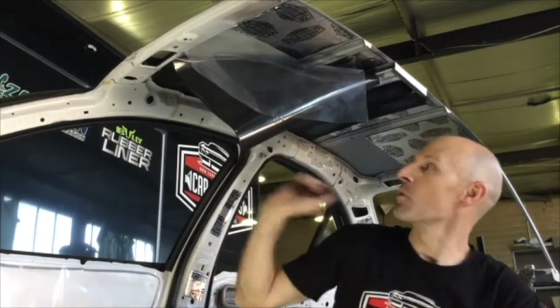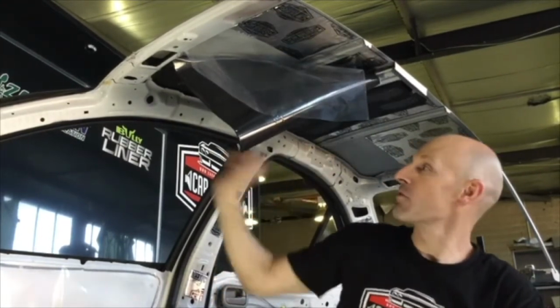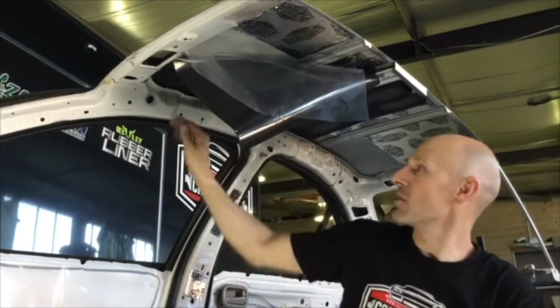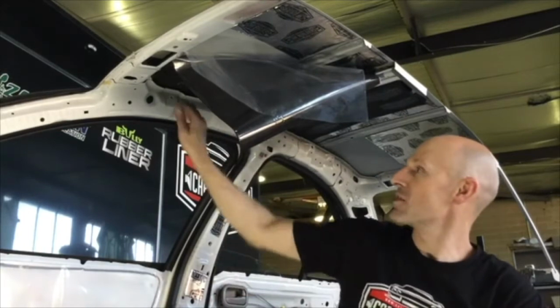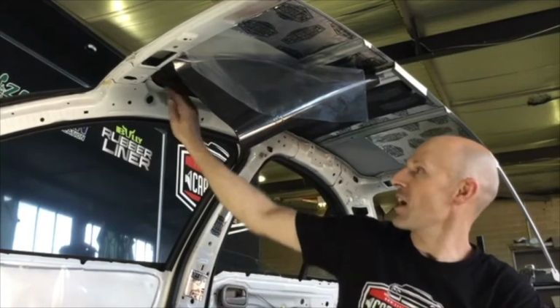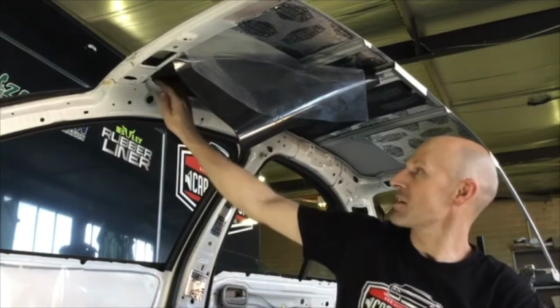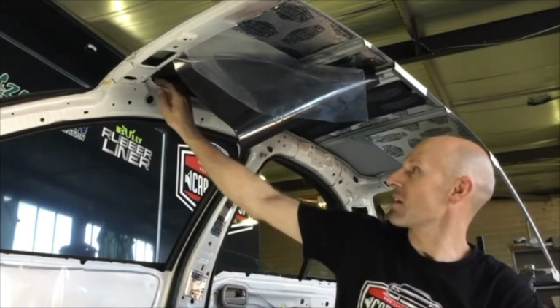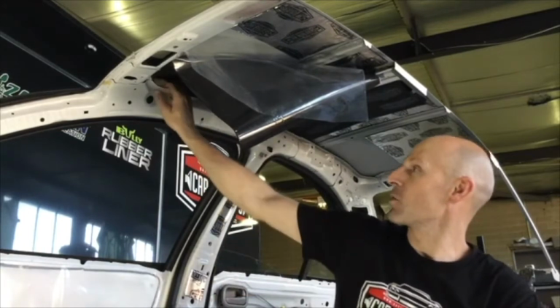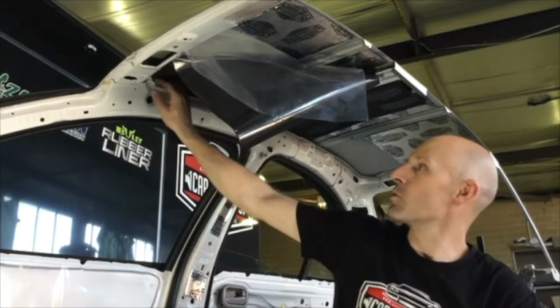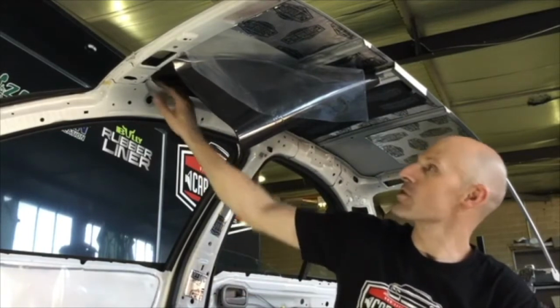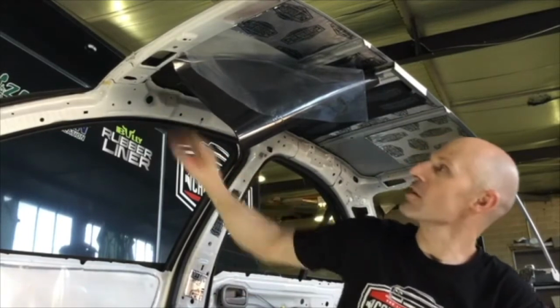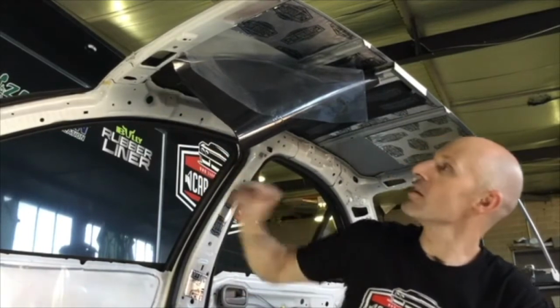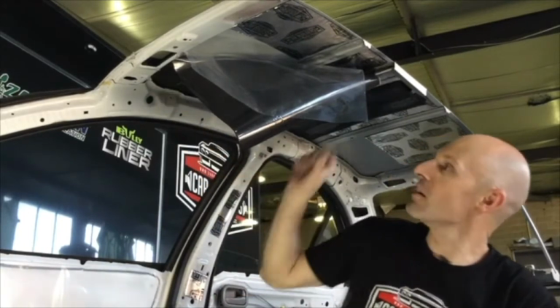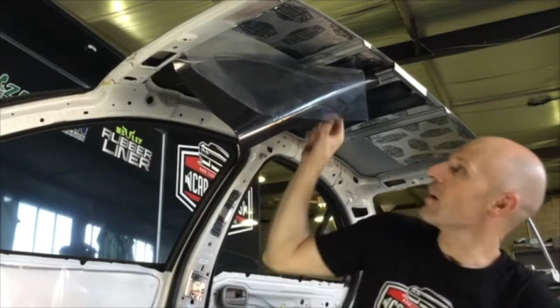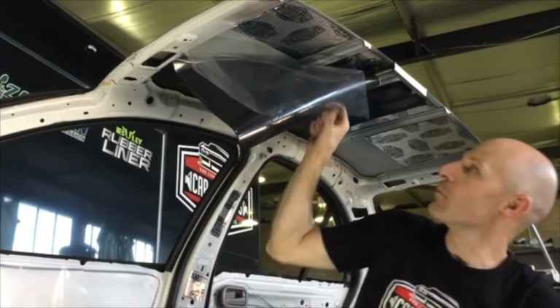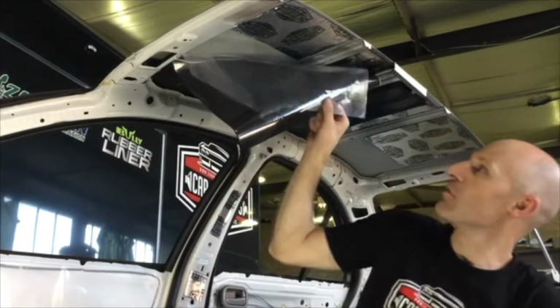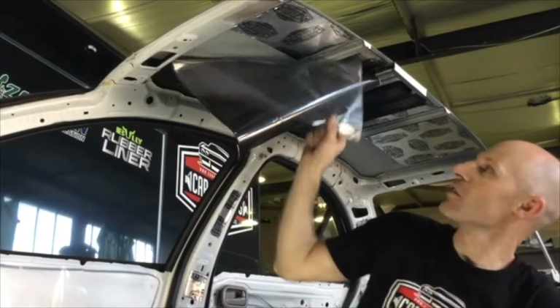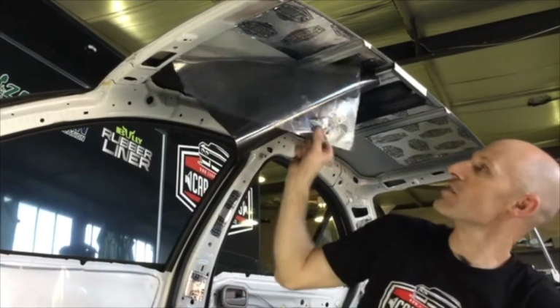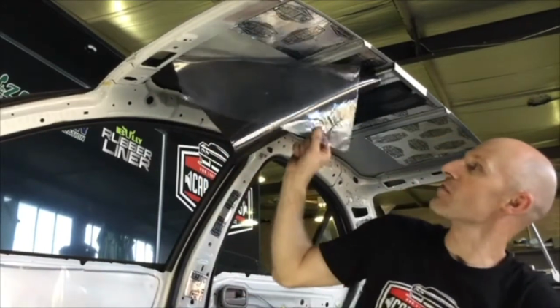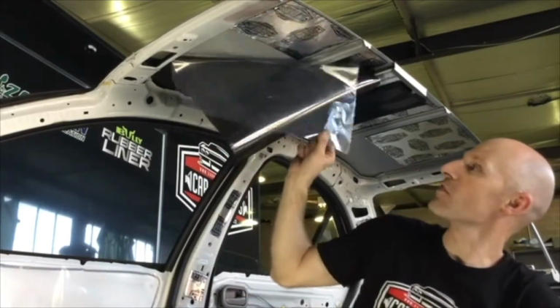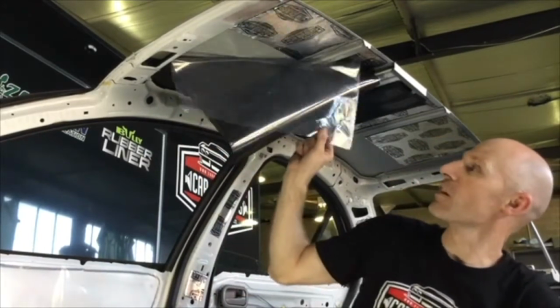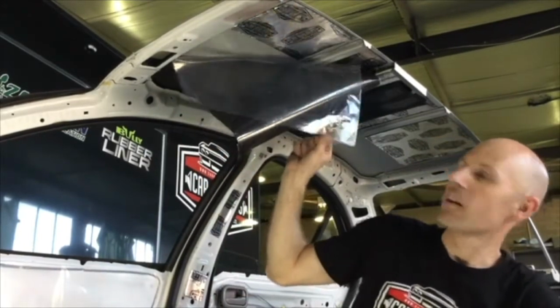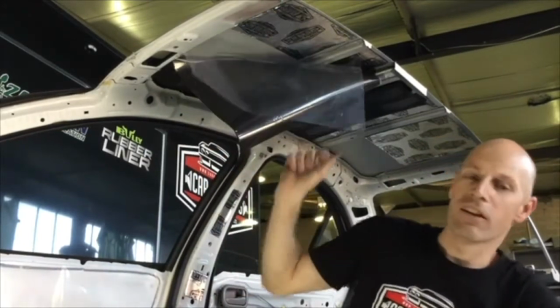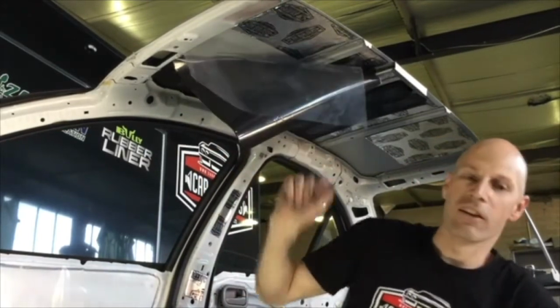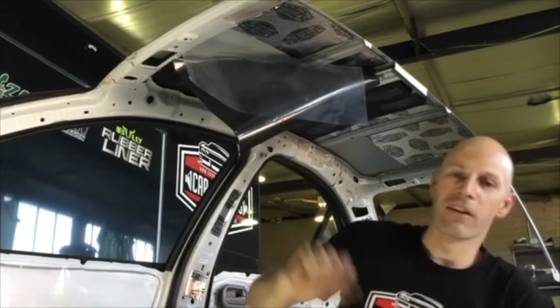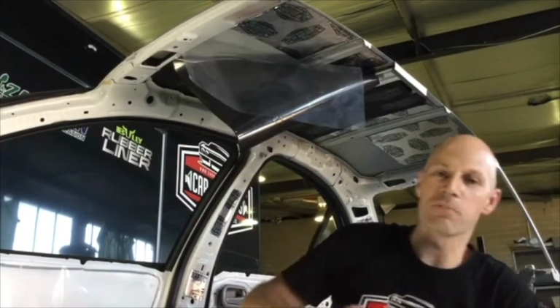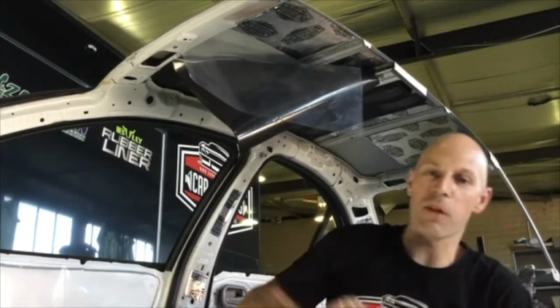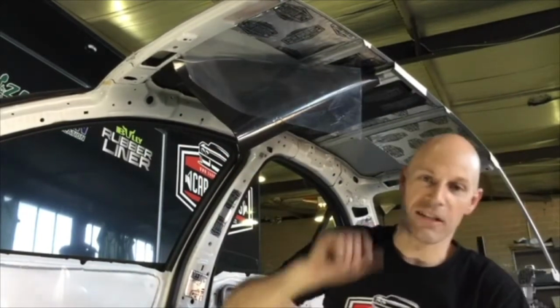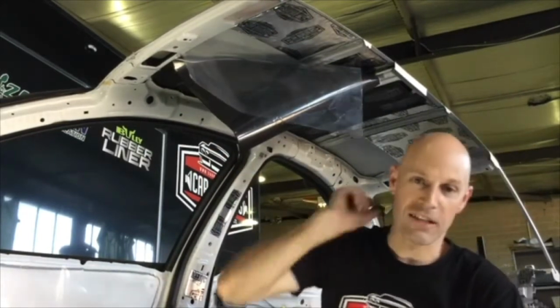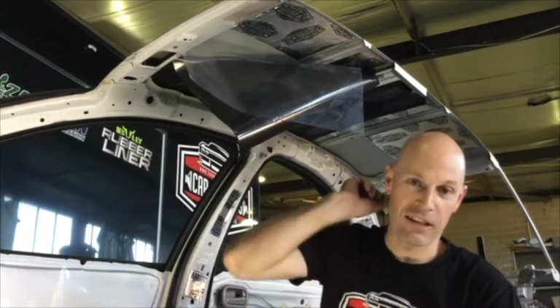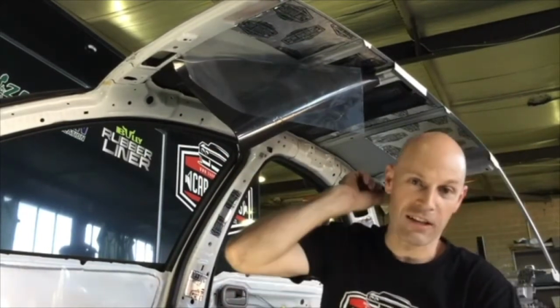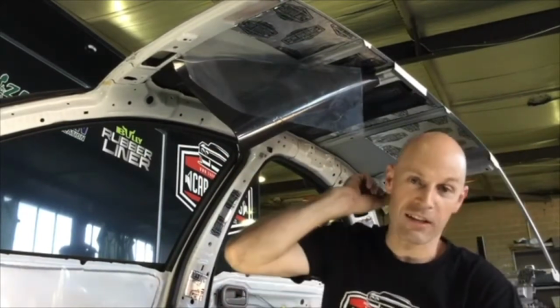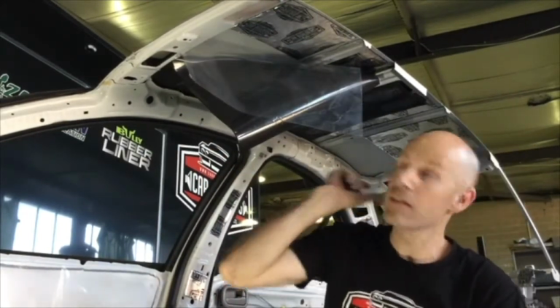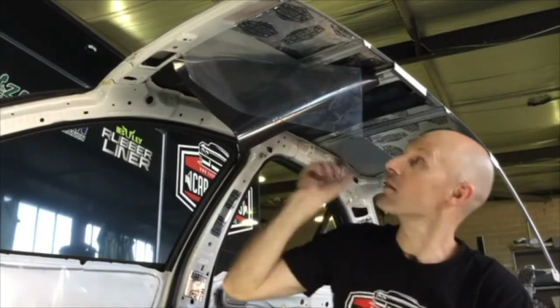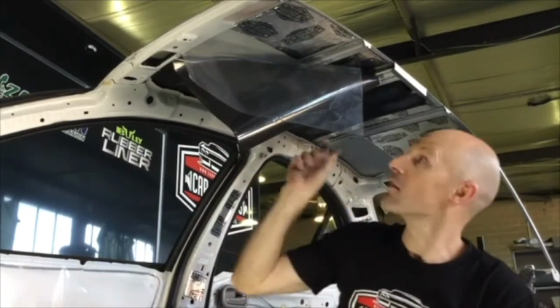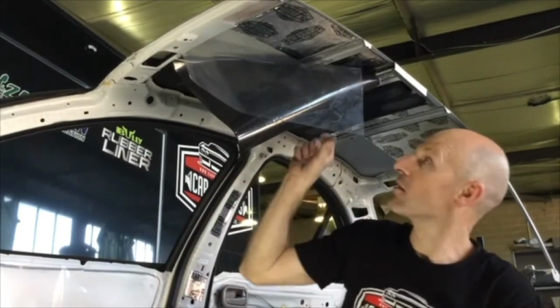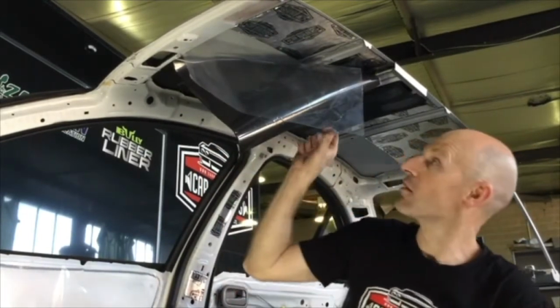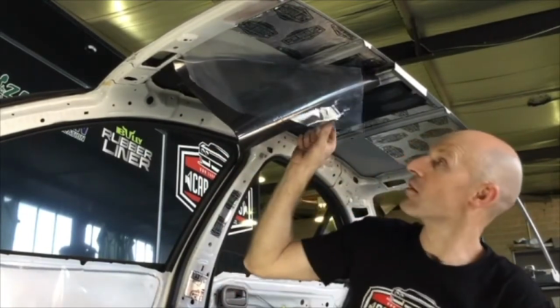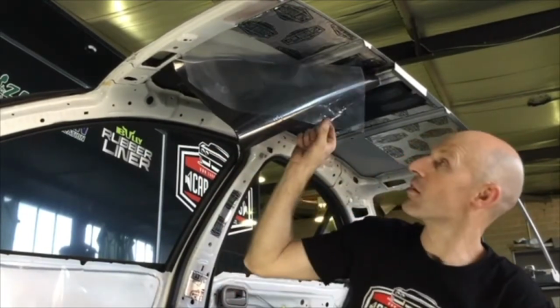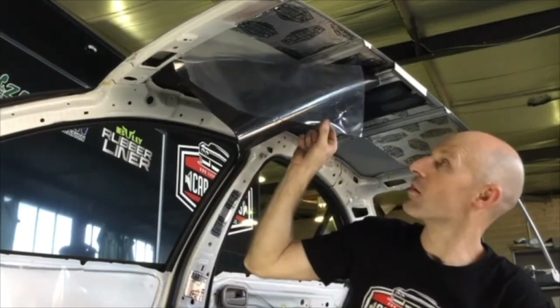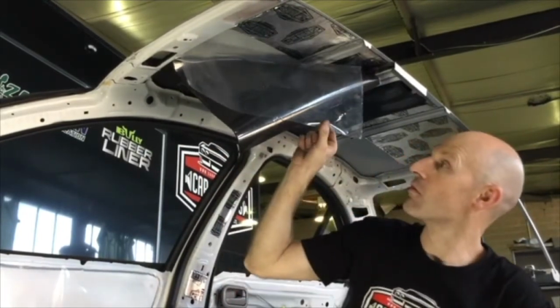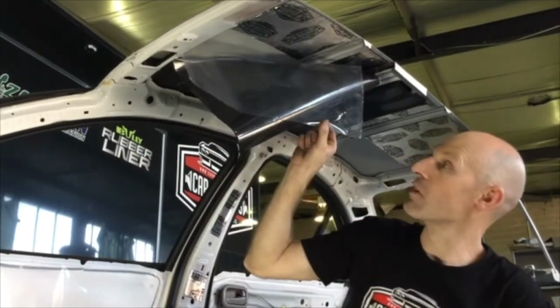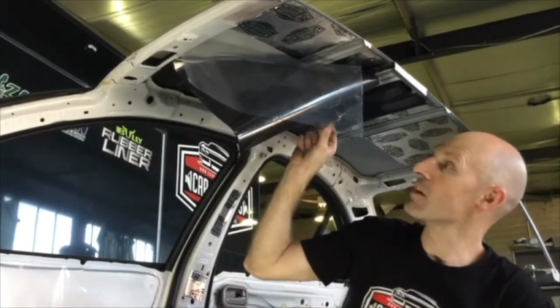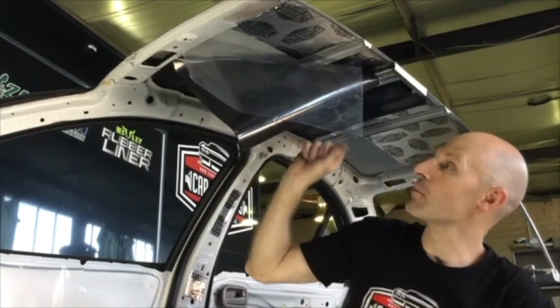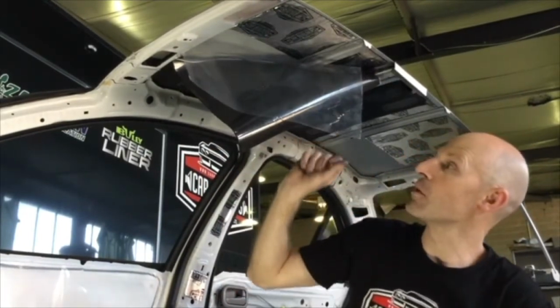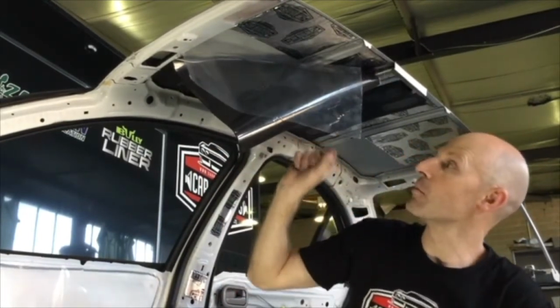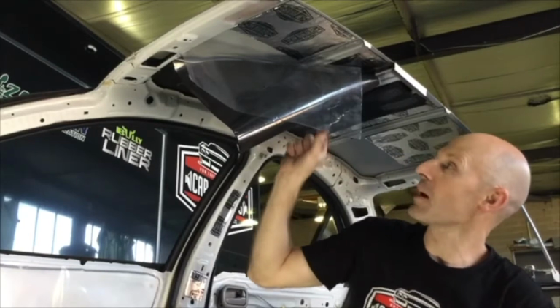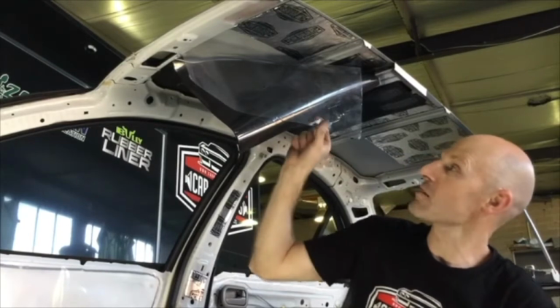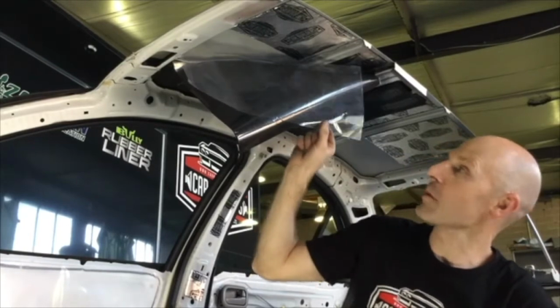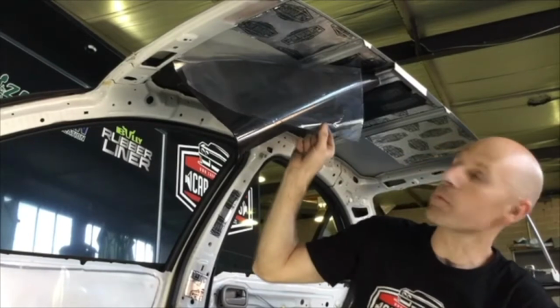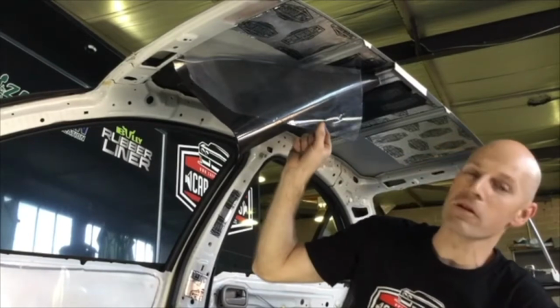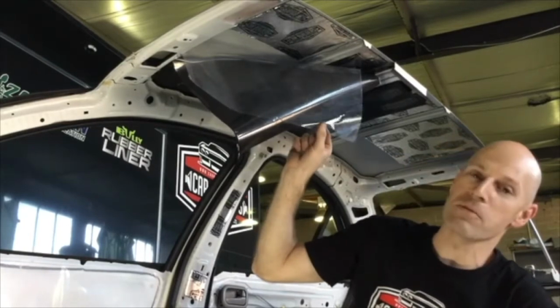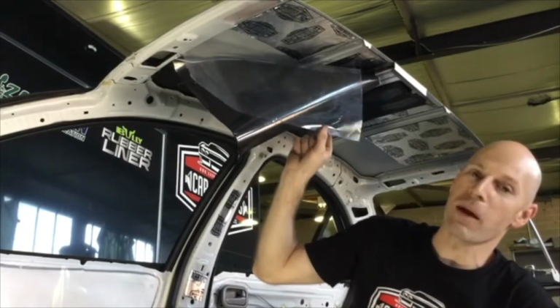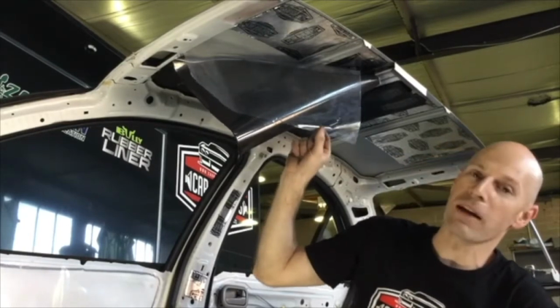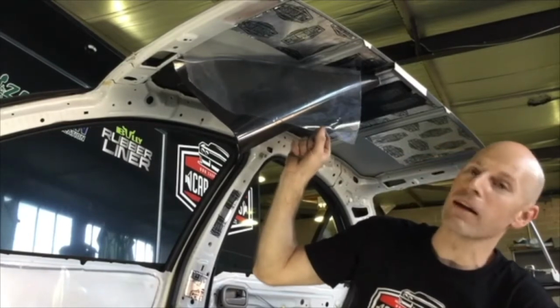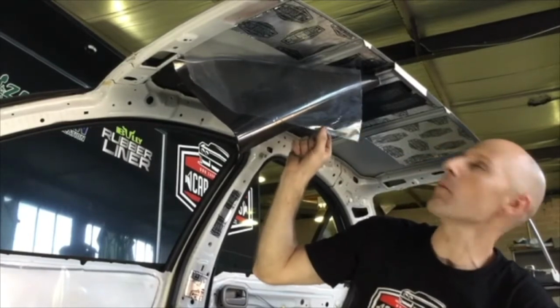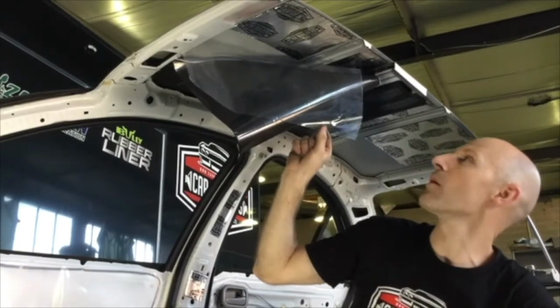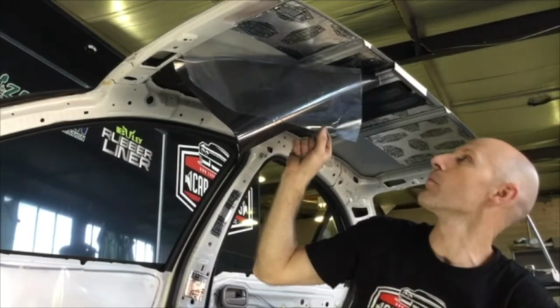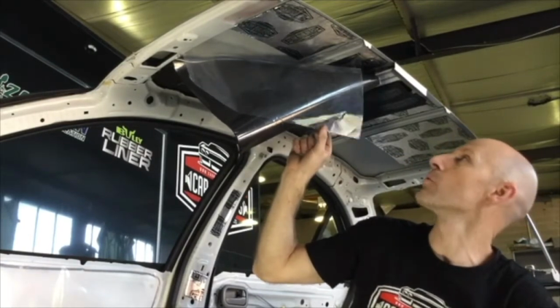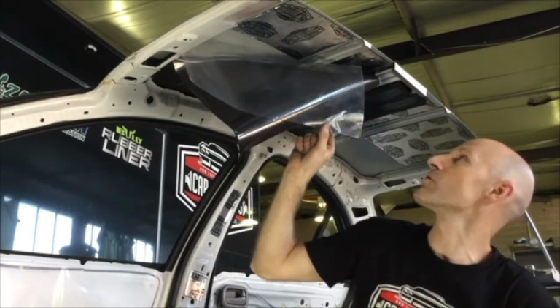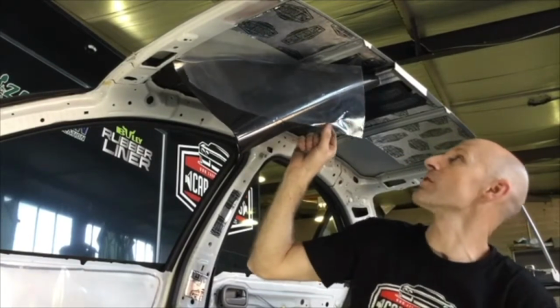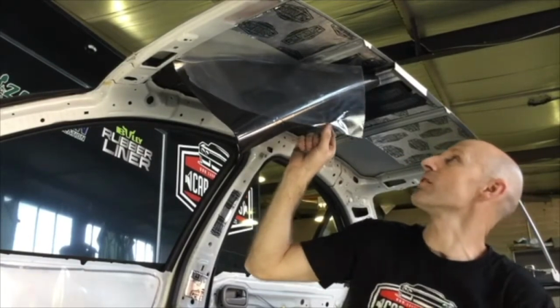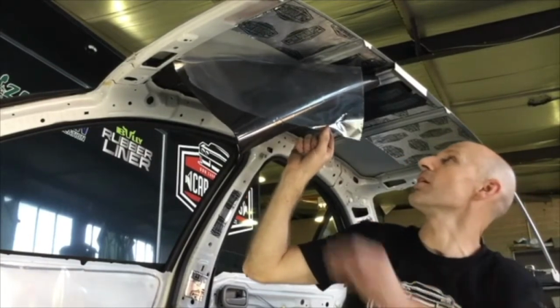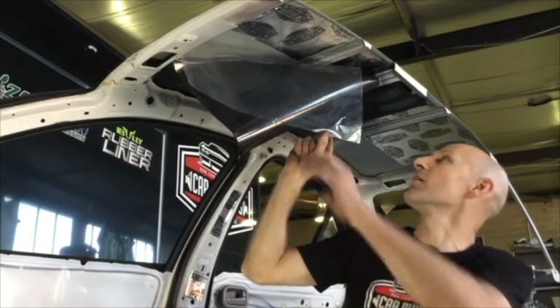We've tacked our corners in and left the plastic ready to peel back. I'm going to peel this back now and we'll stick it down.